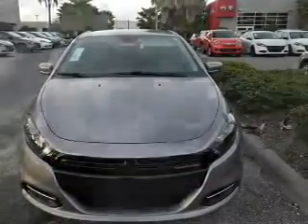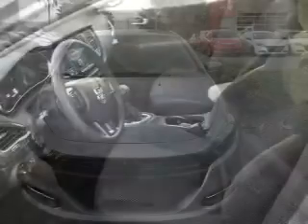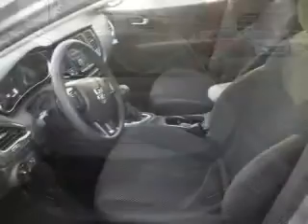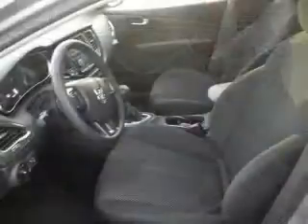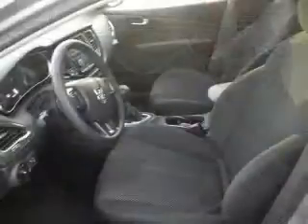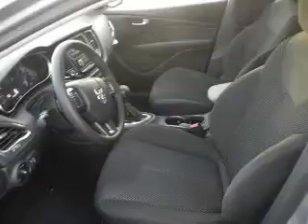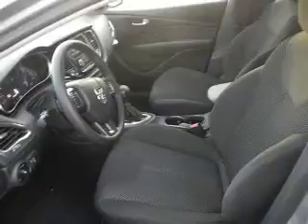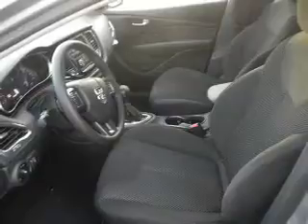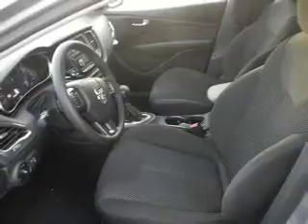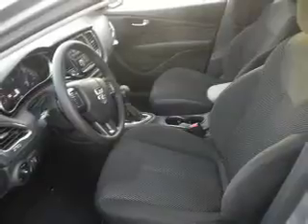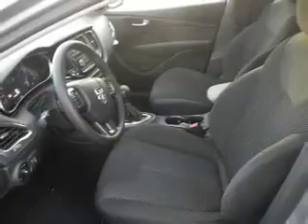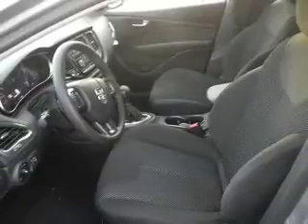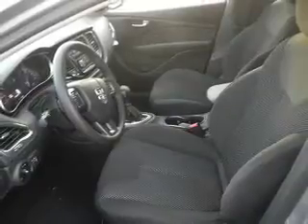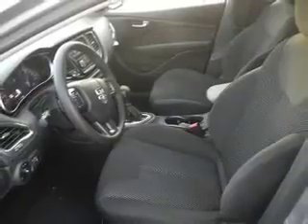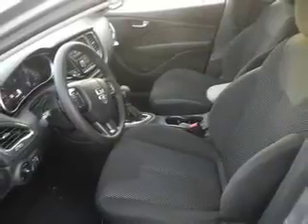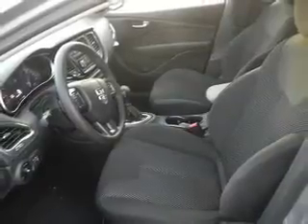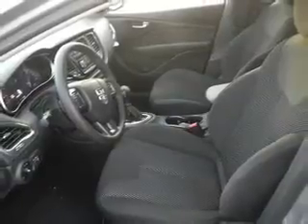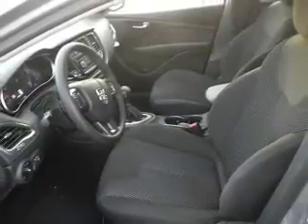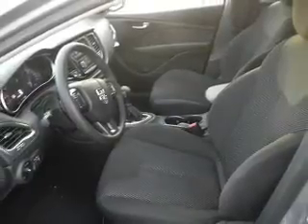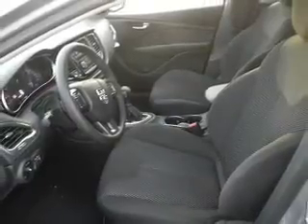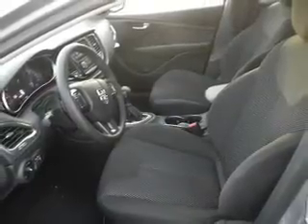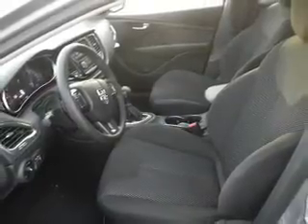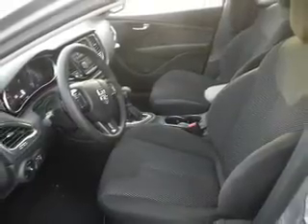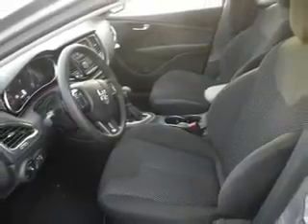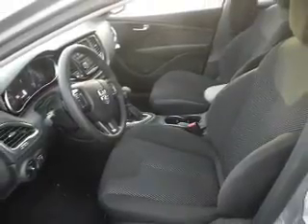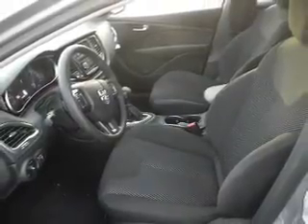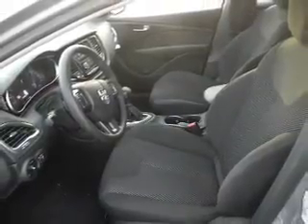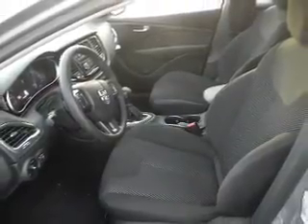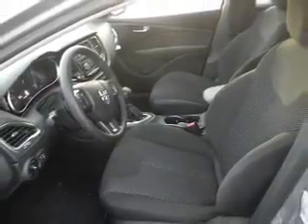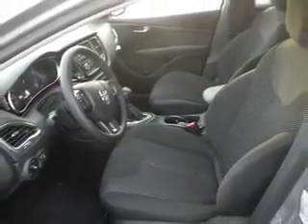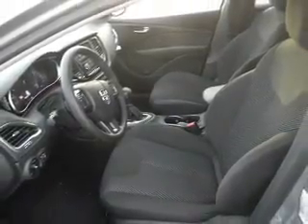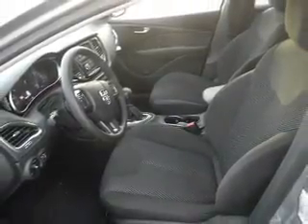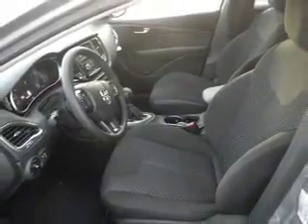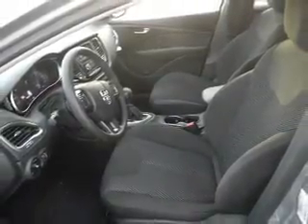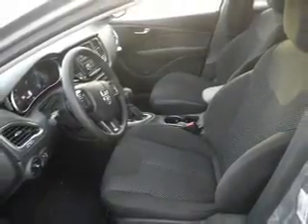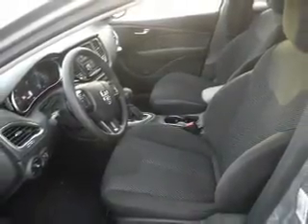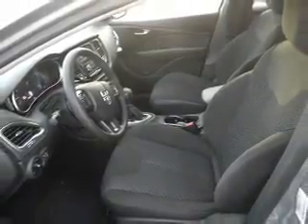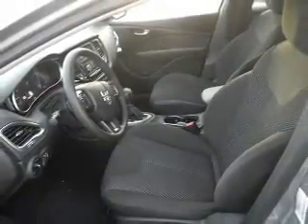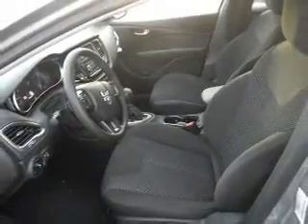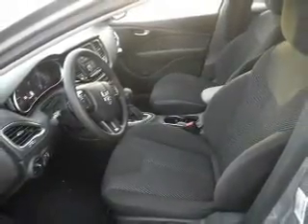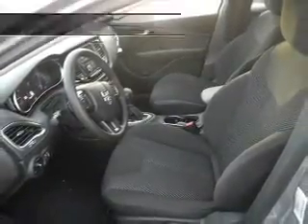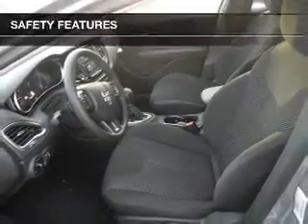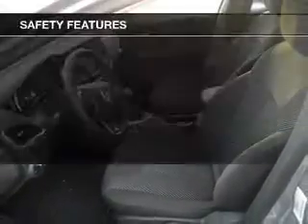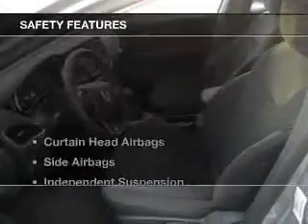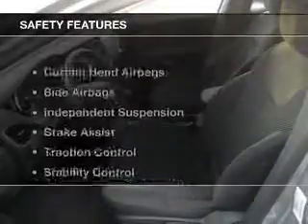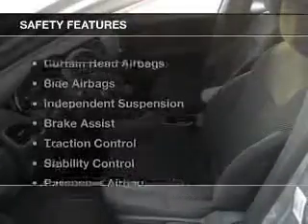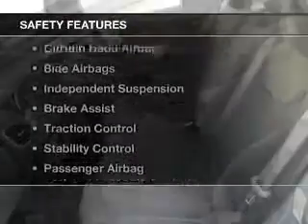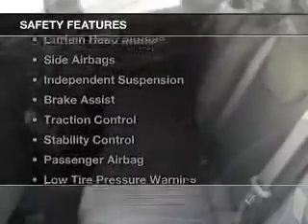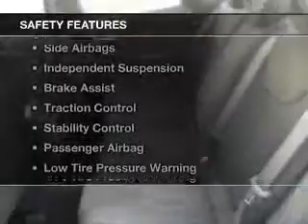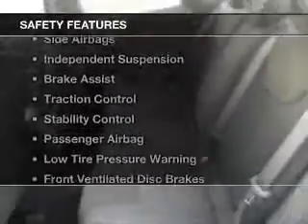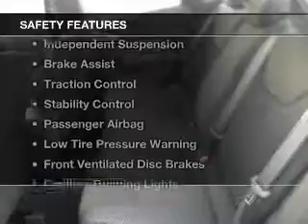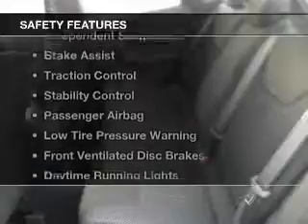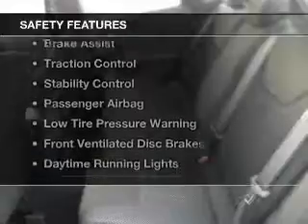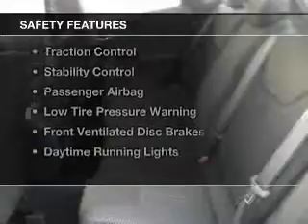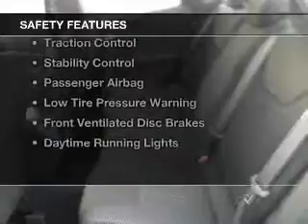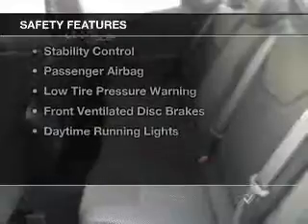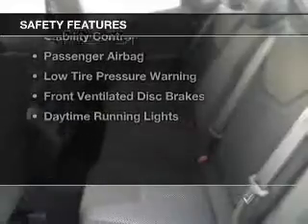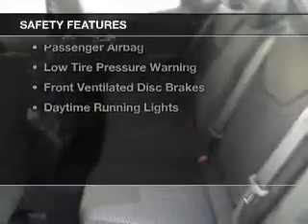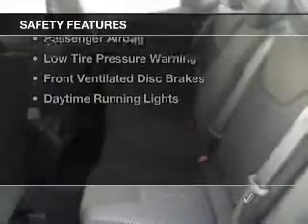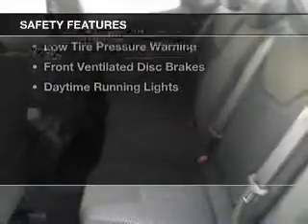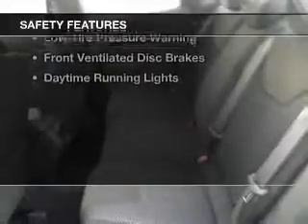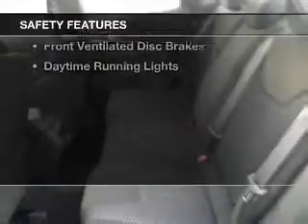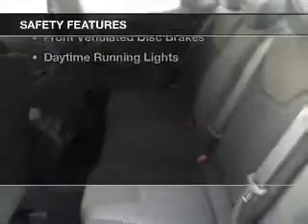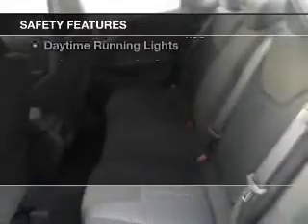Privacy glass, power windows, power steering, and AM-FM stereo with a CD player. Safety was made a priority with these features.